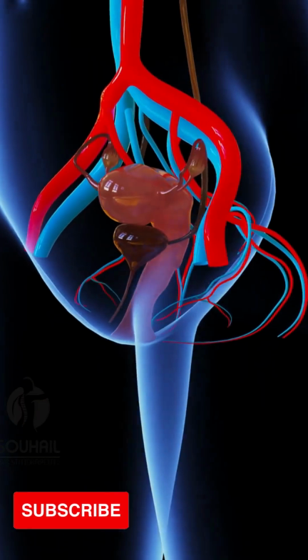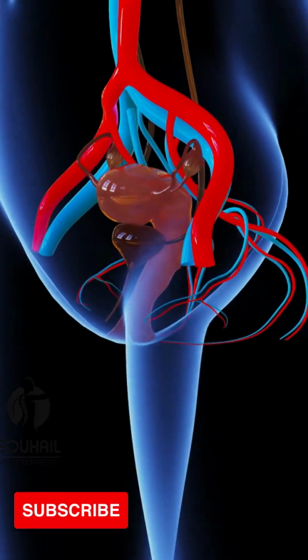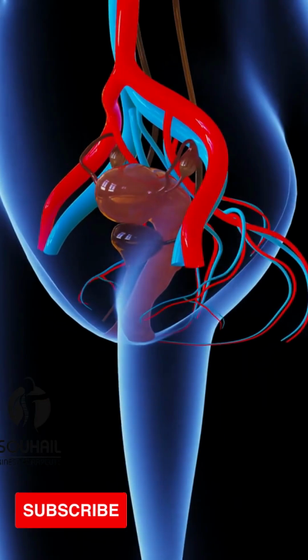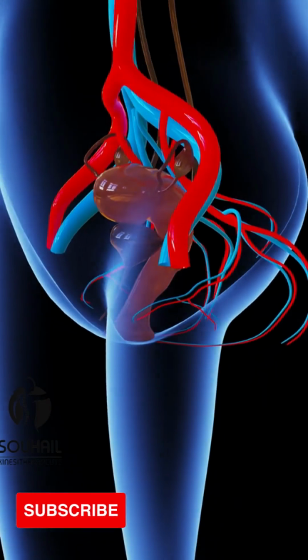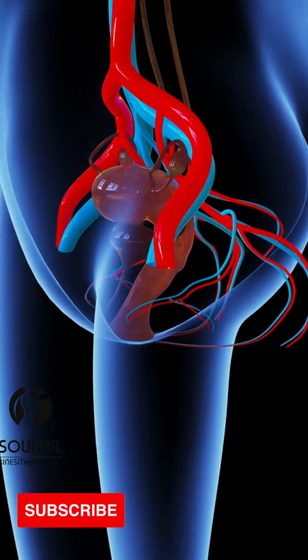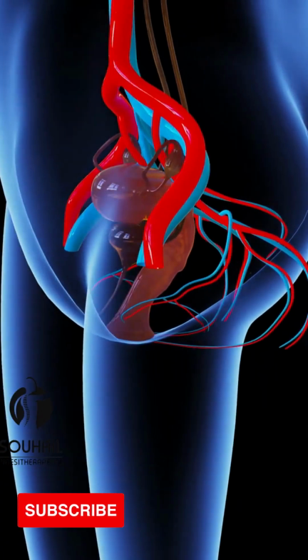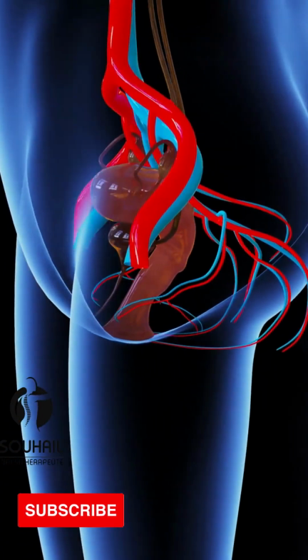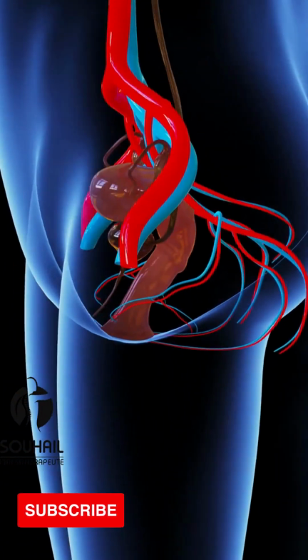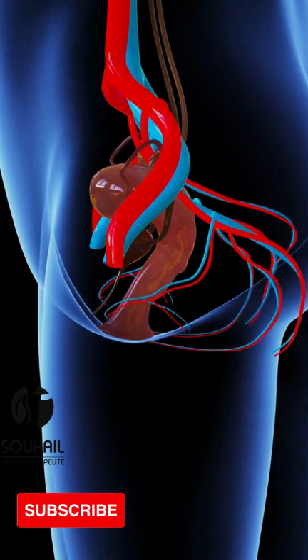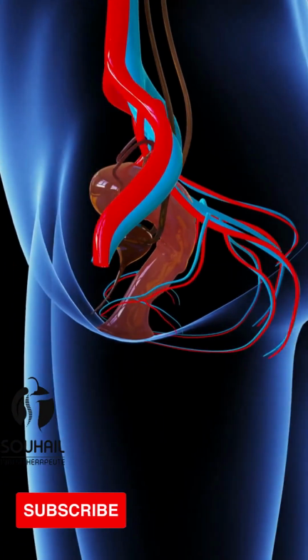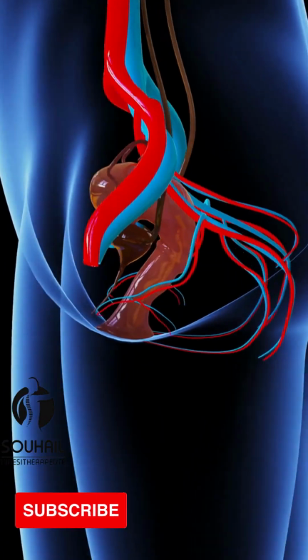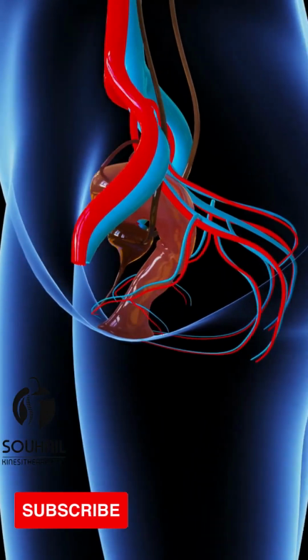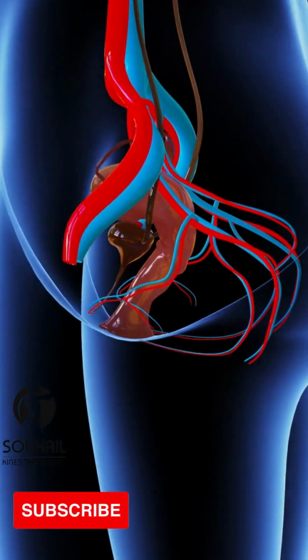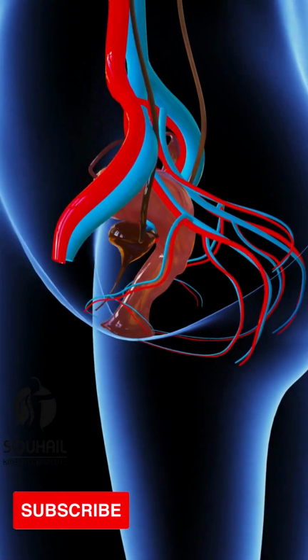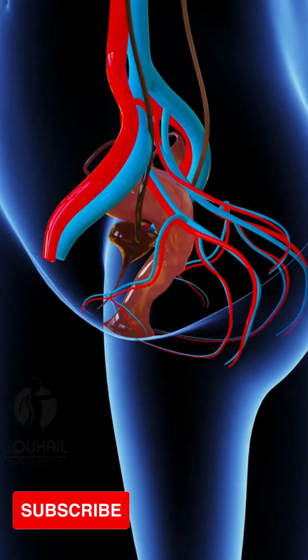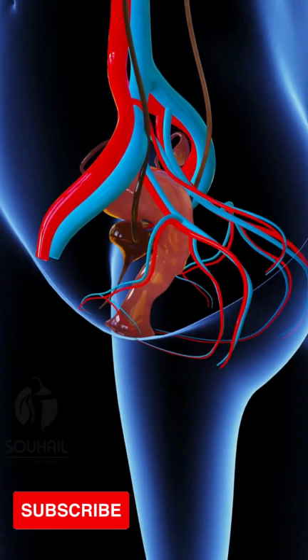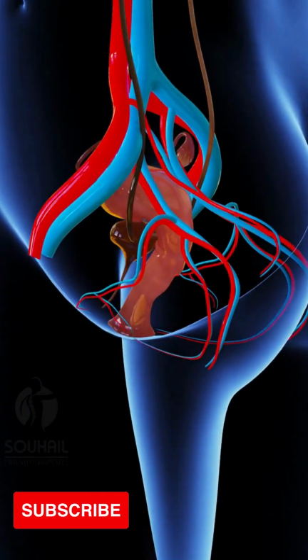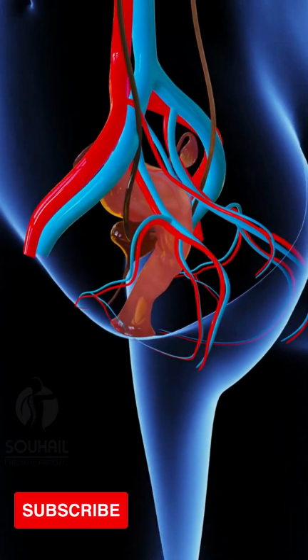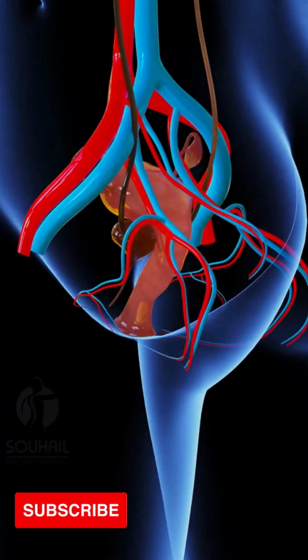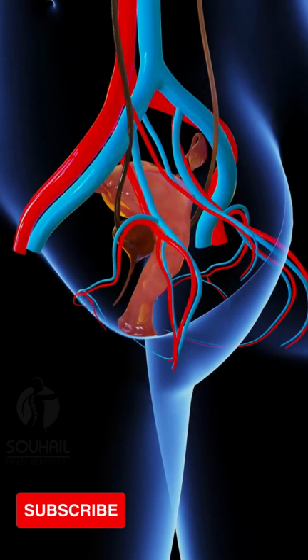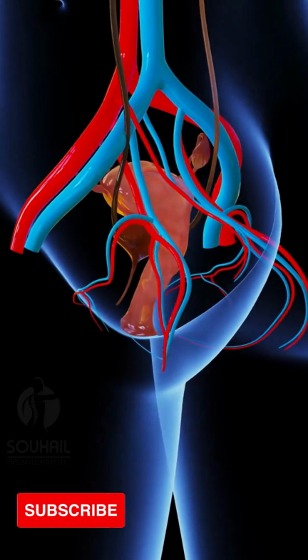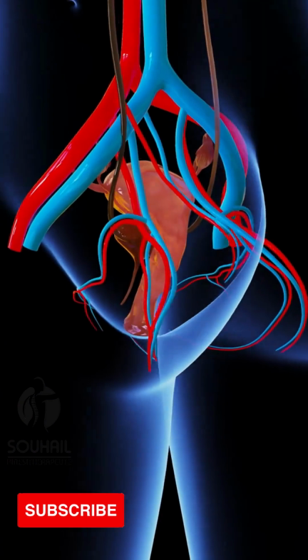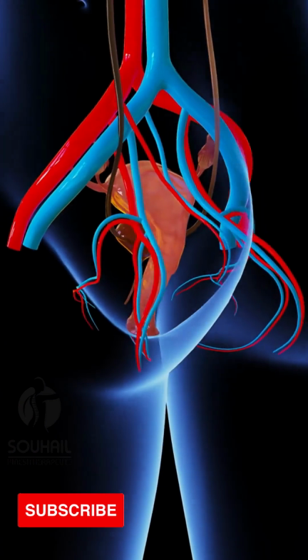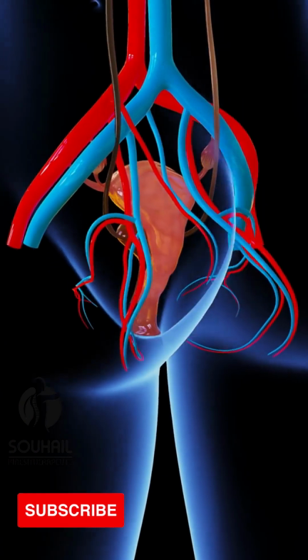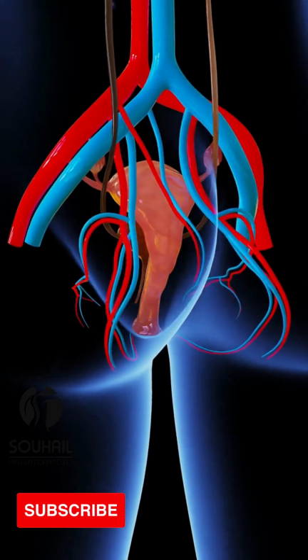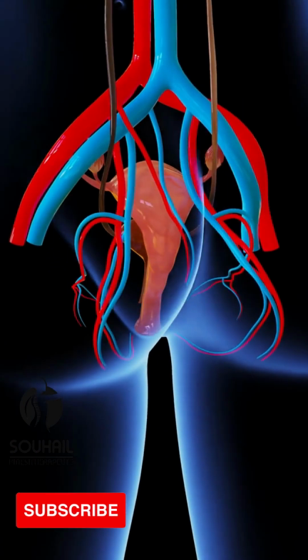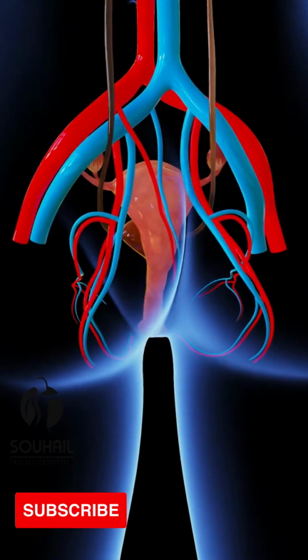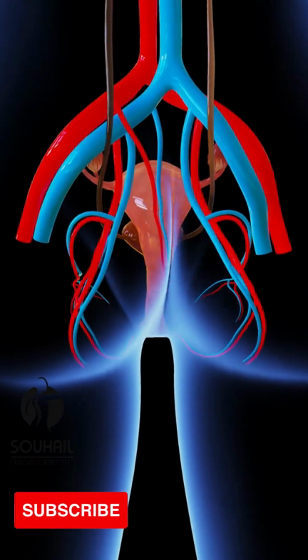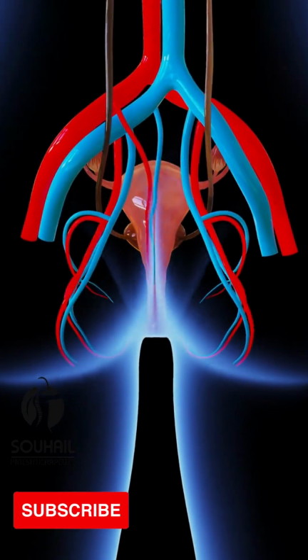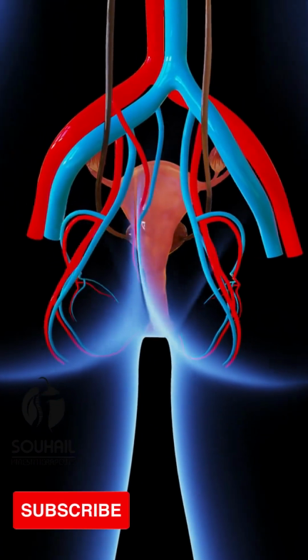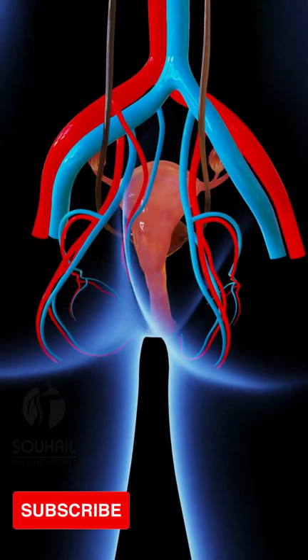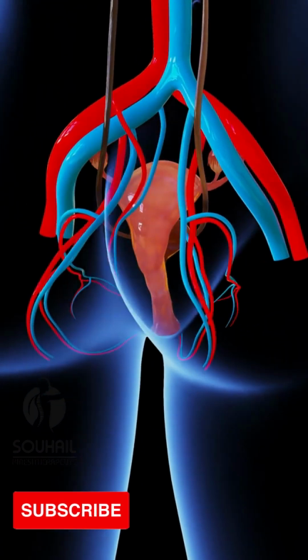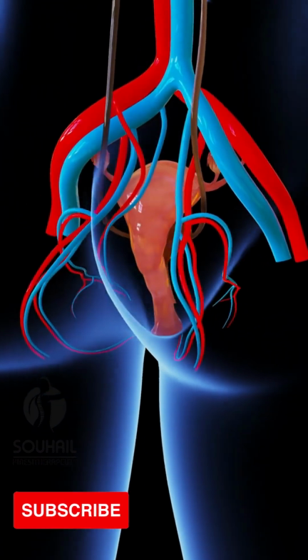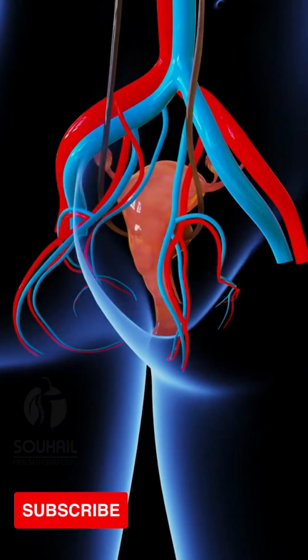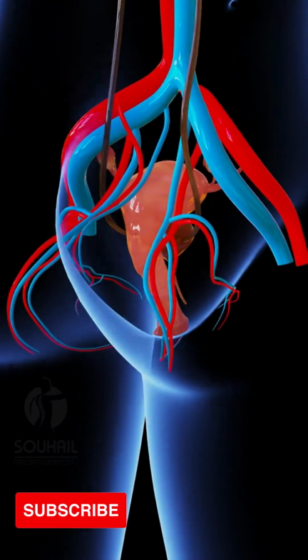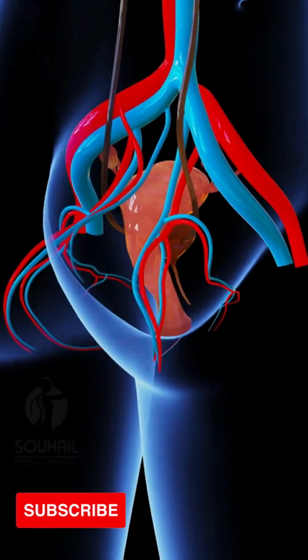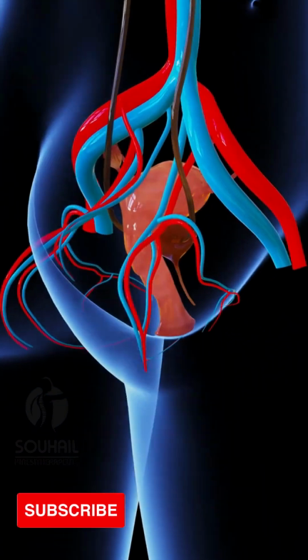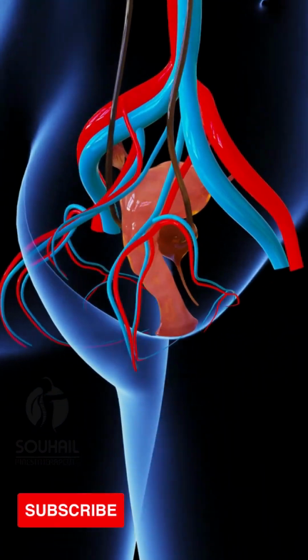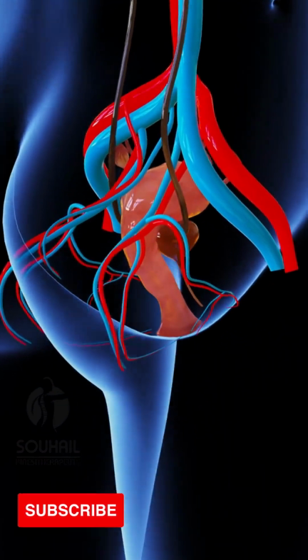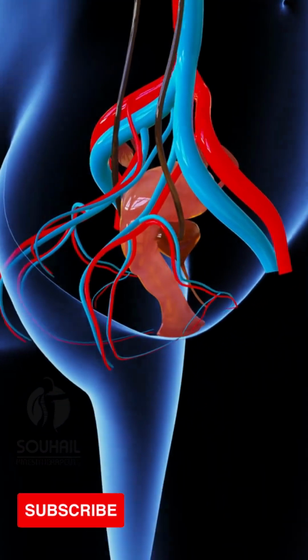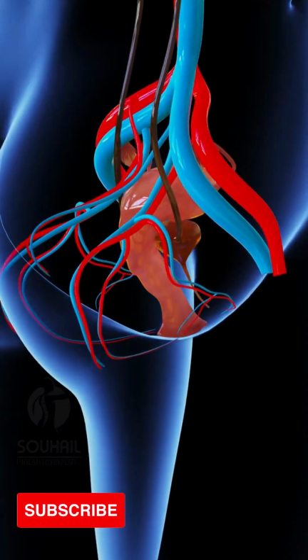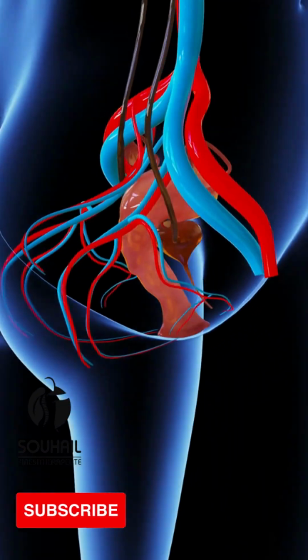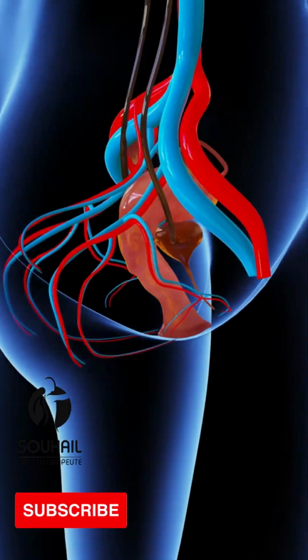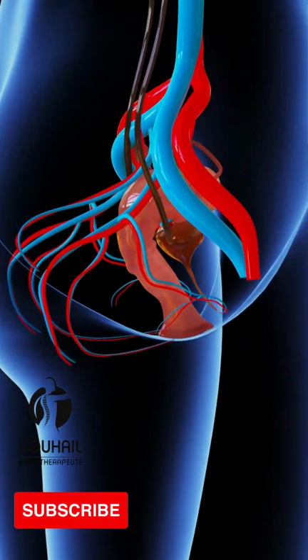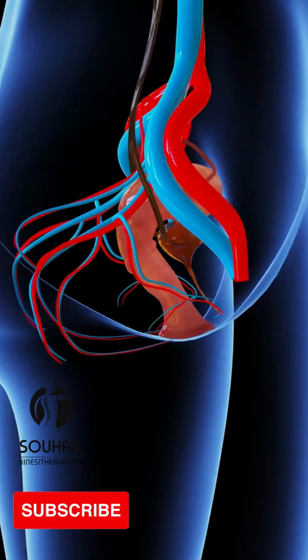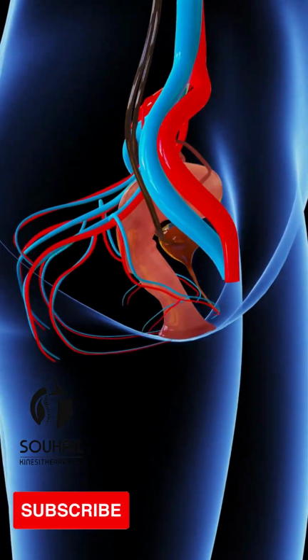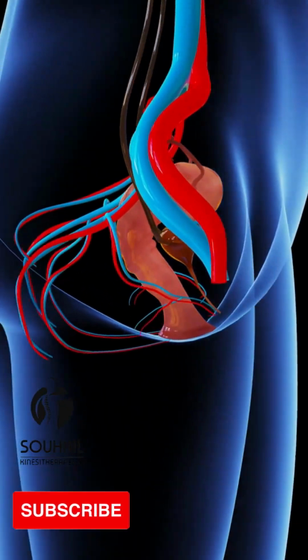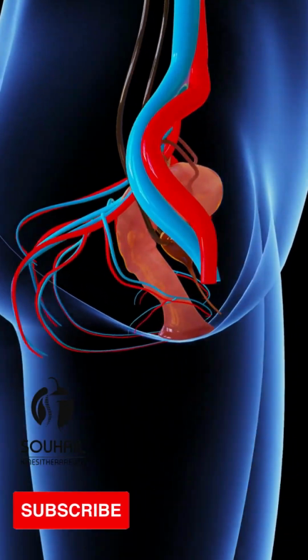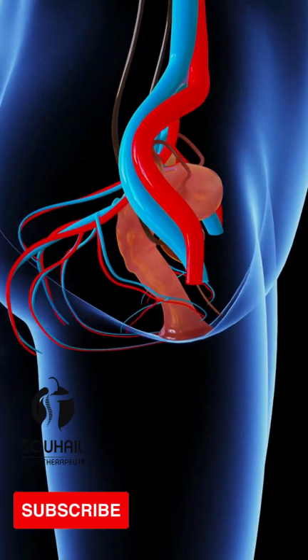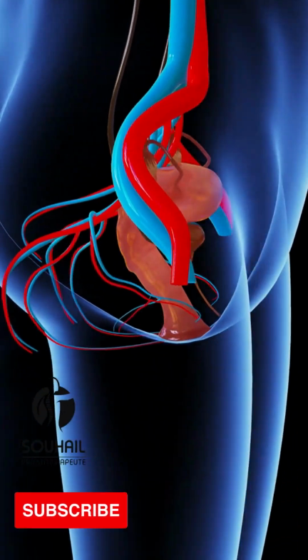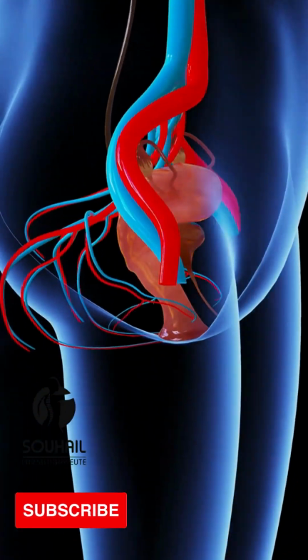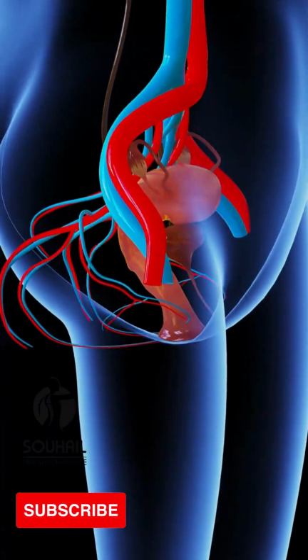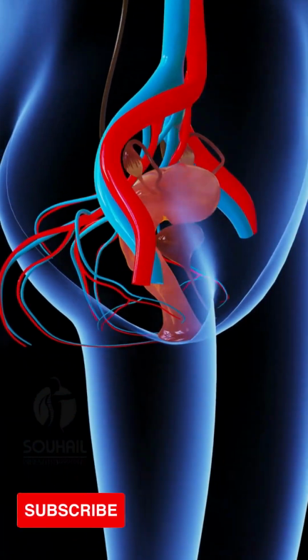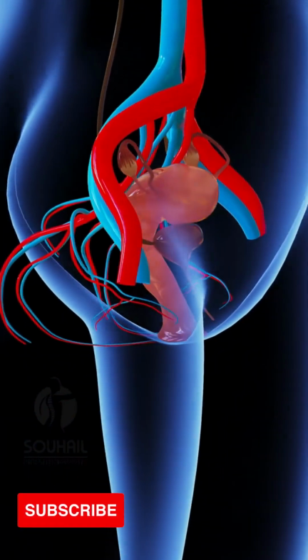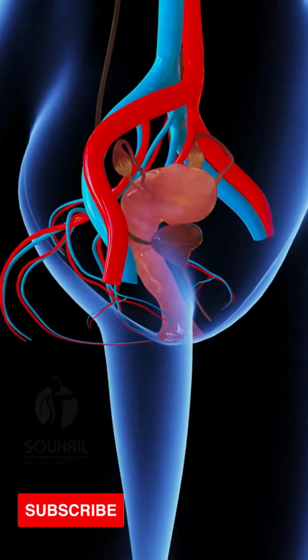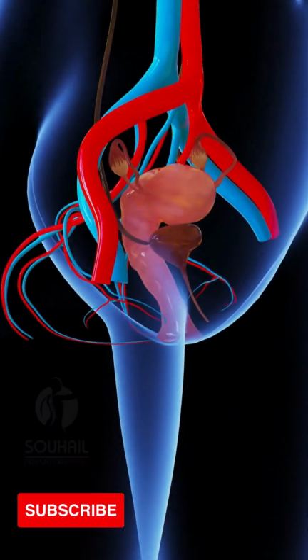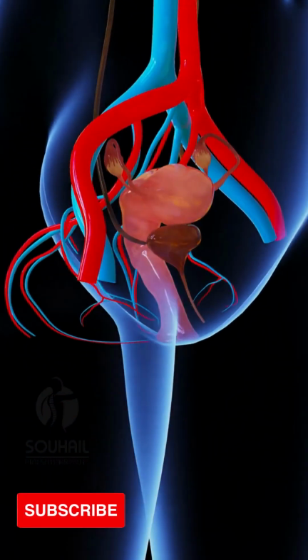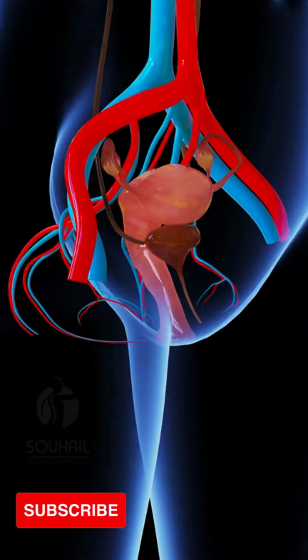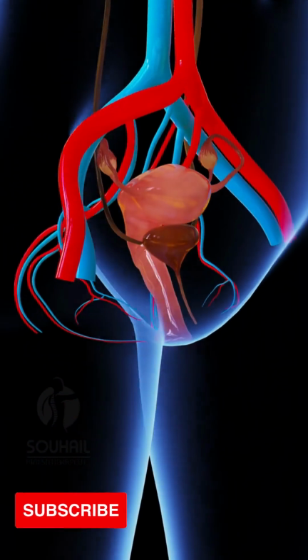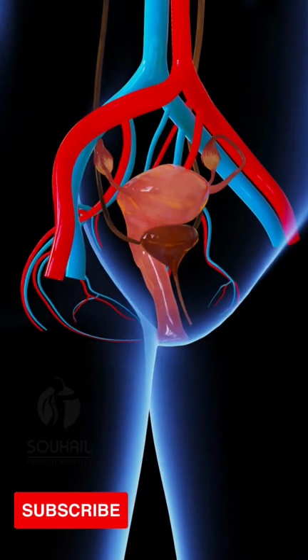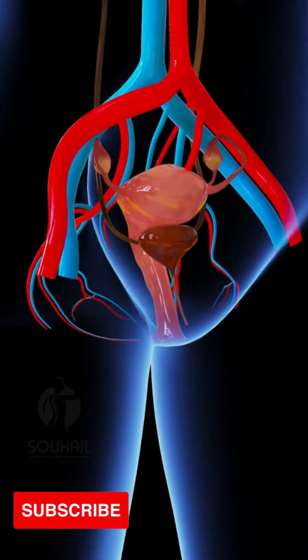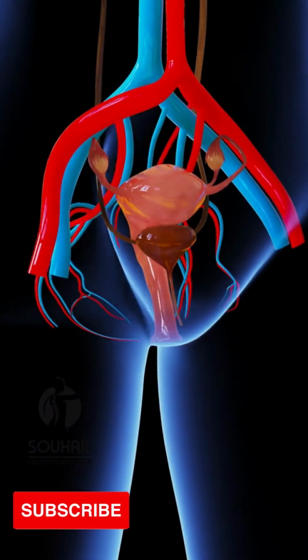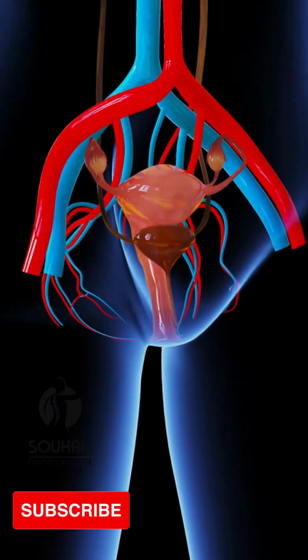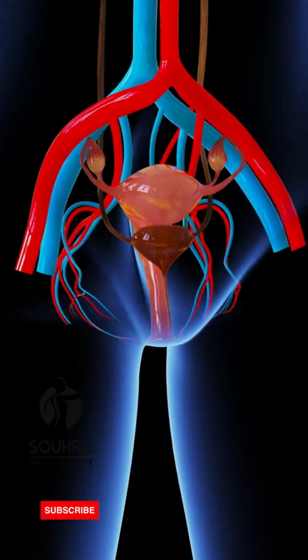Ureters. The ureters are narrow tubes that connect the kidneys to the bladder. They transport urine from the kidneys to the bladder.